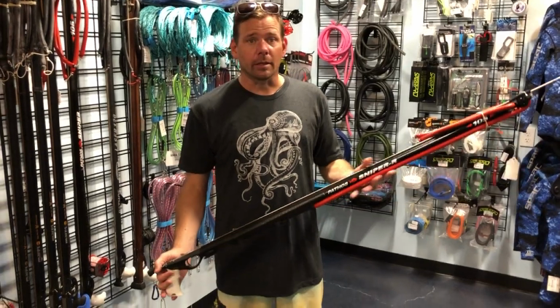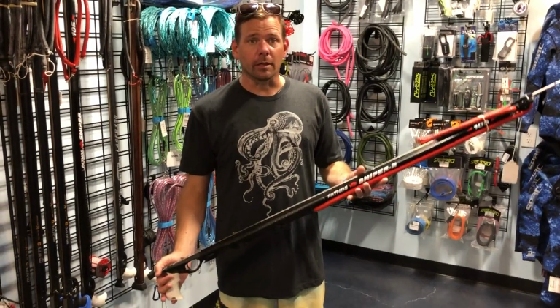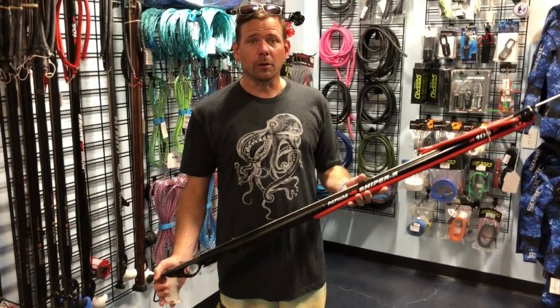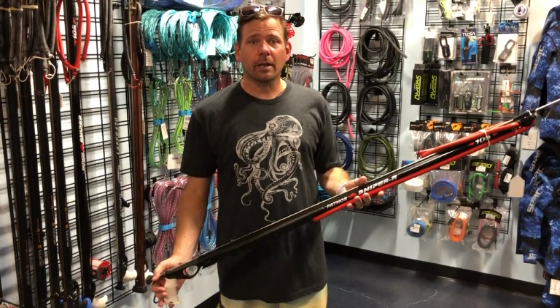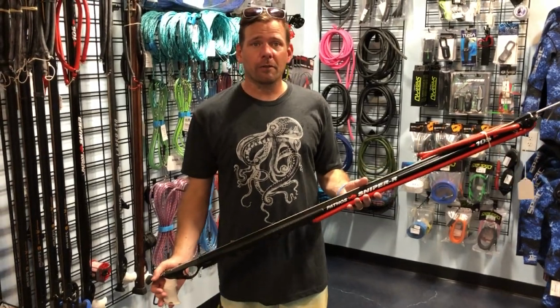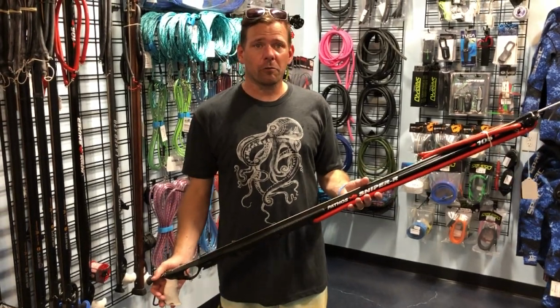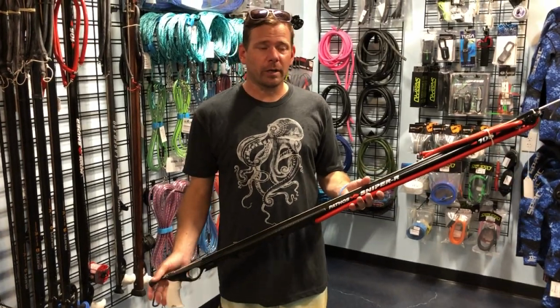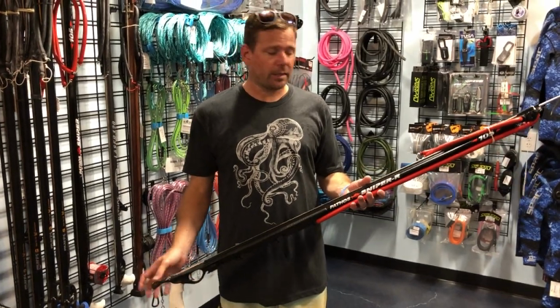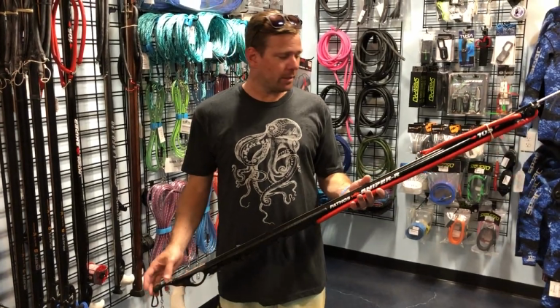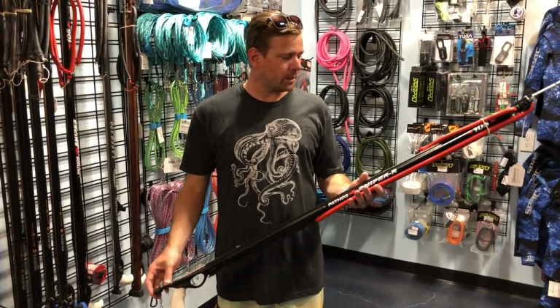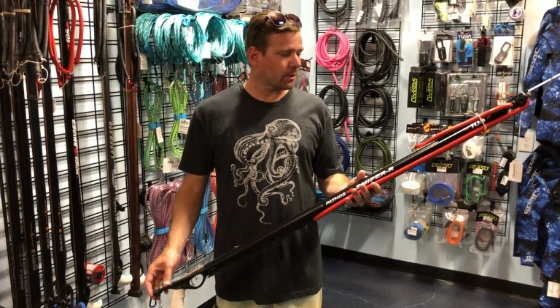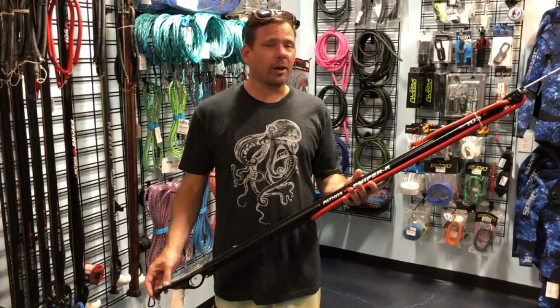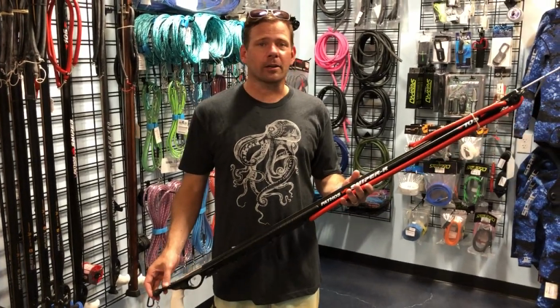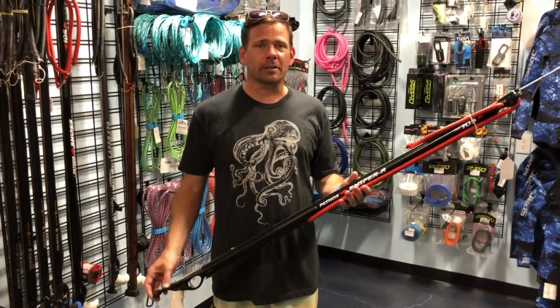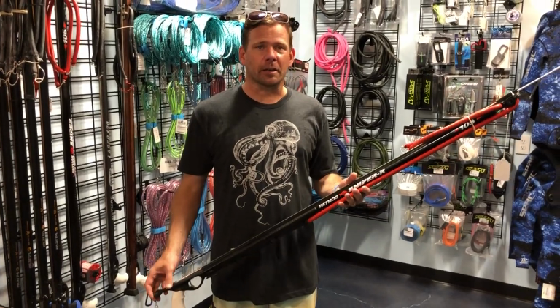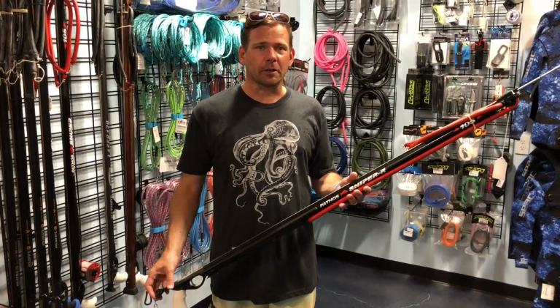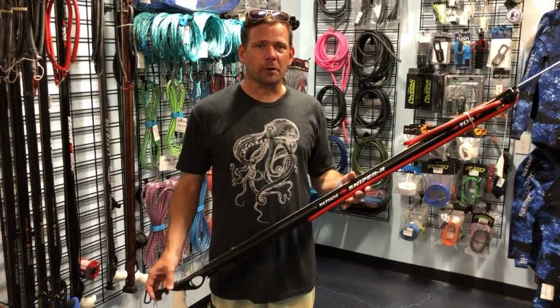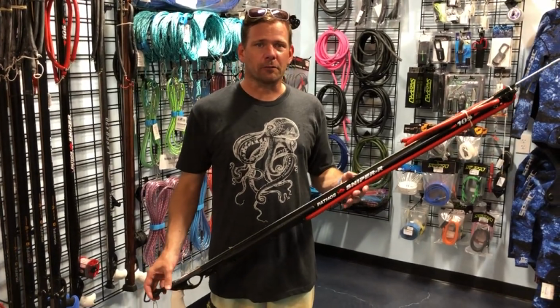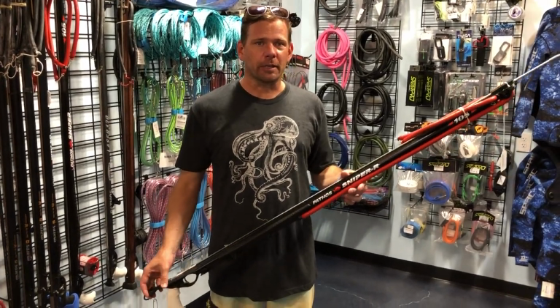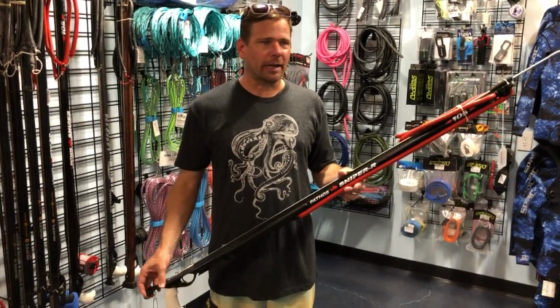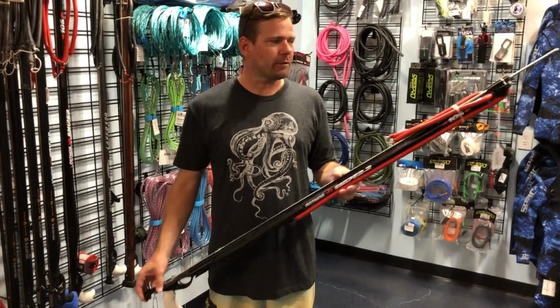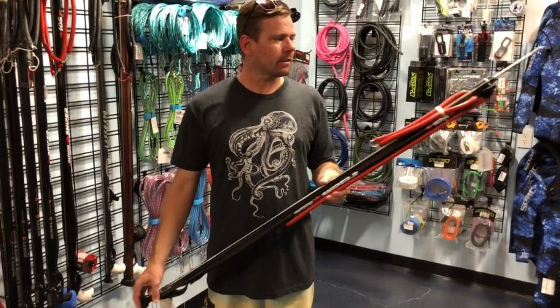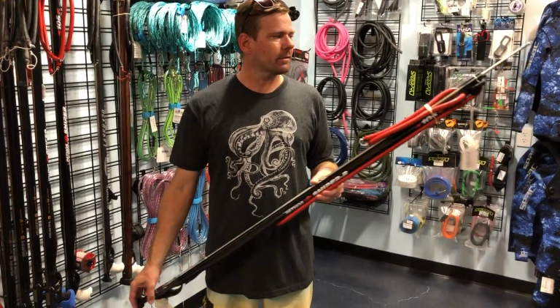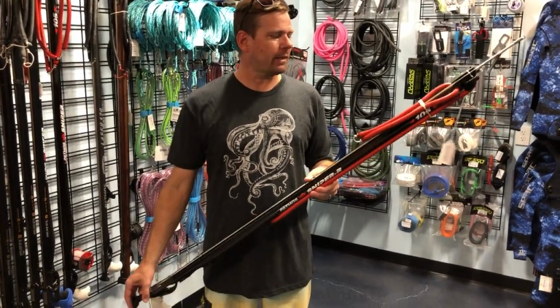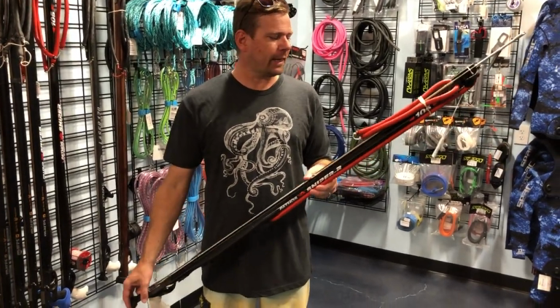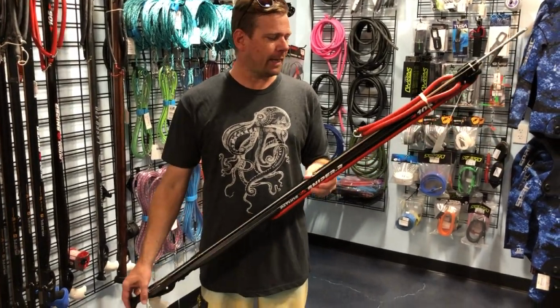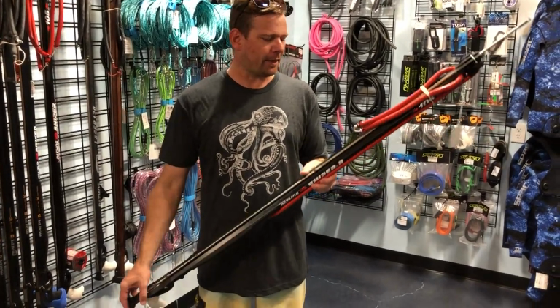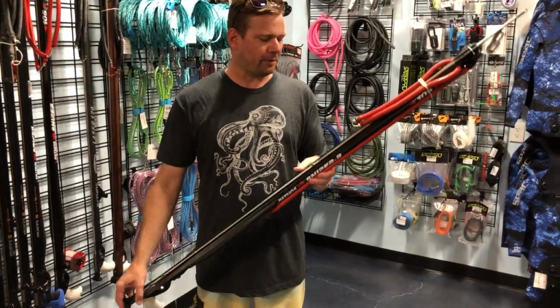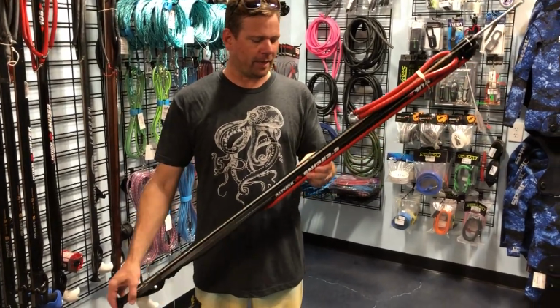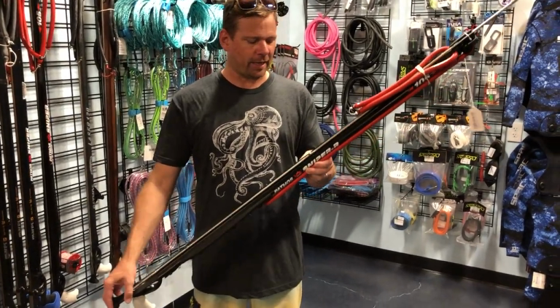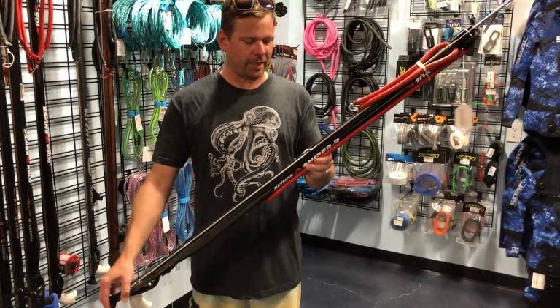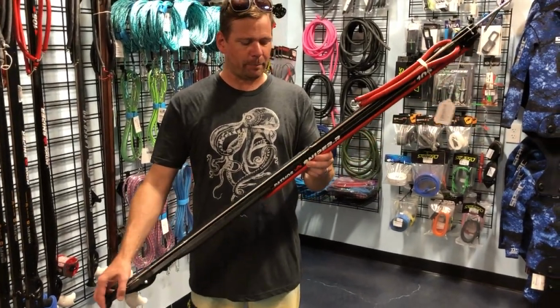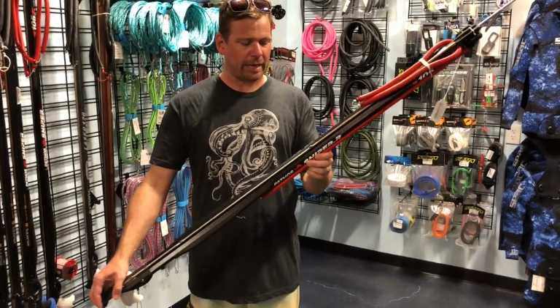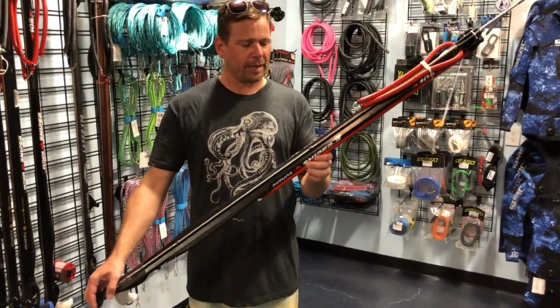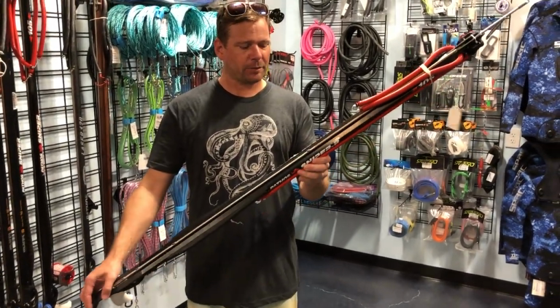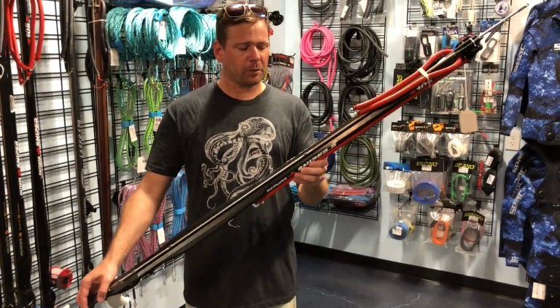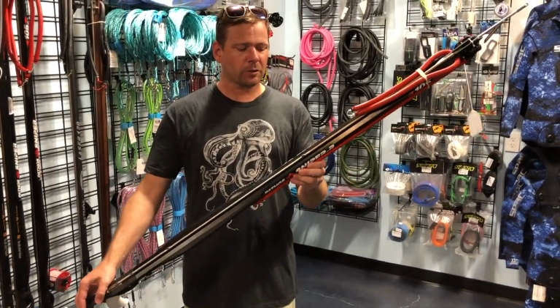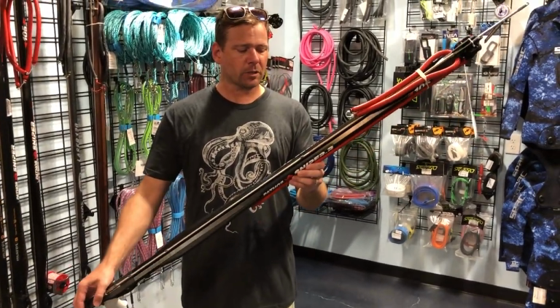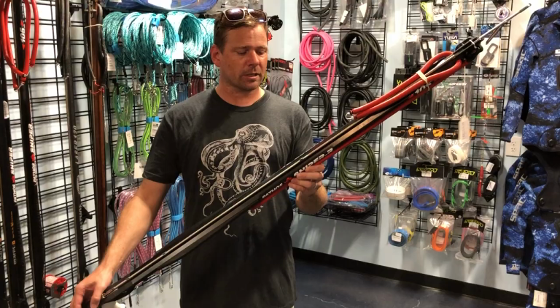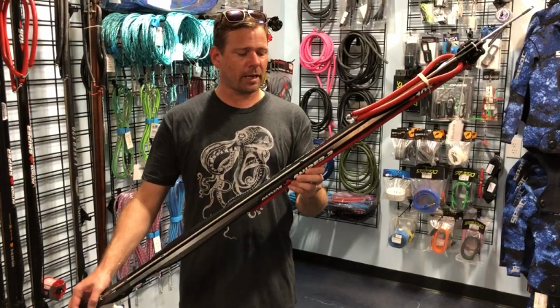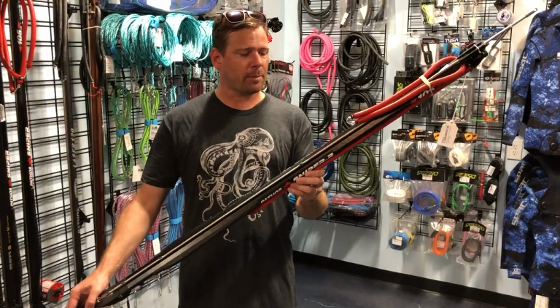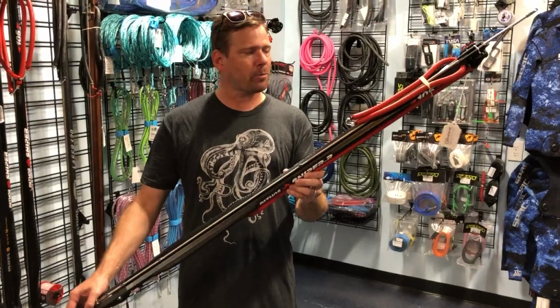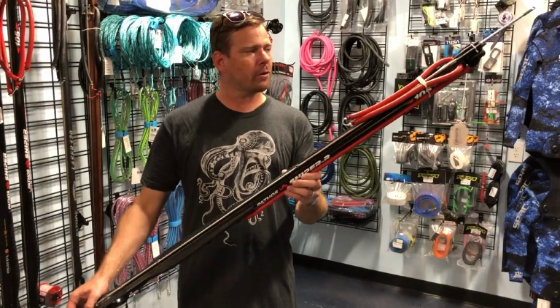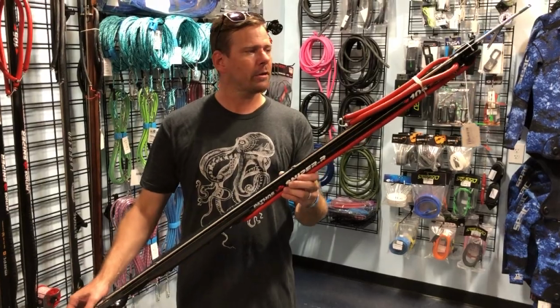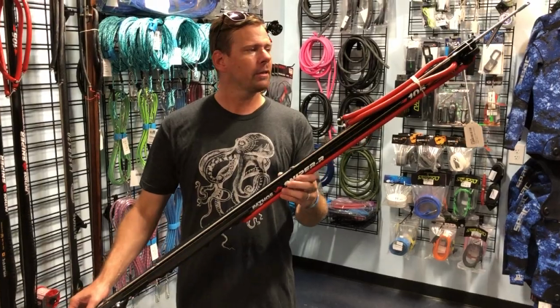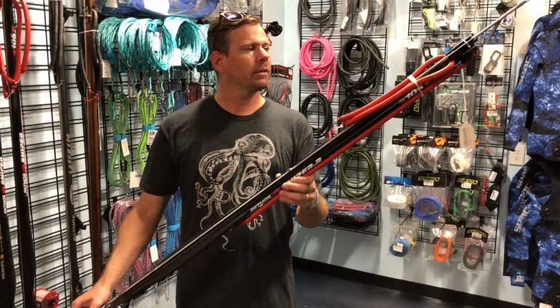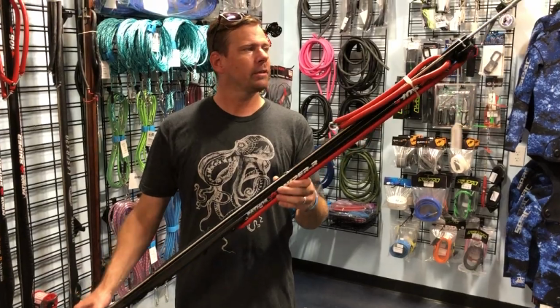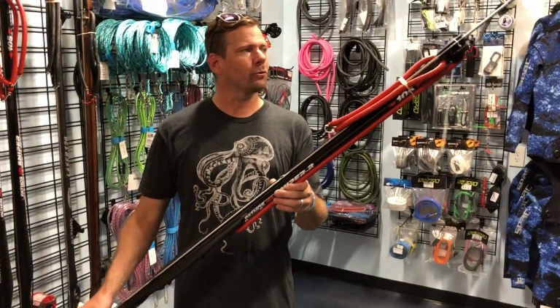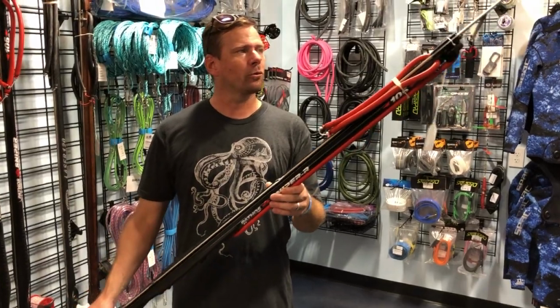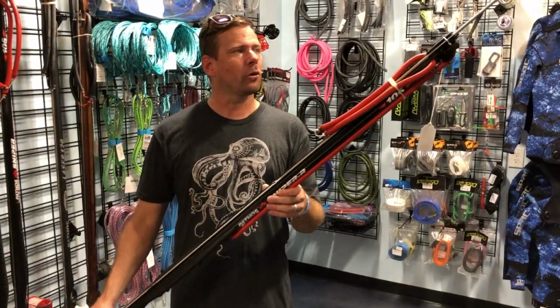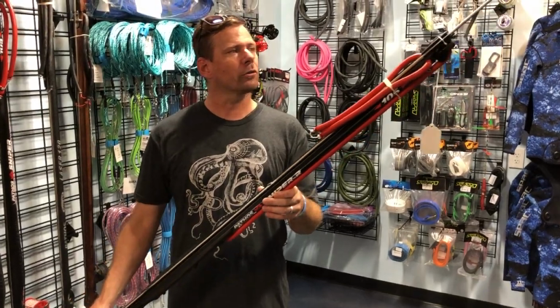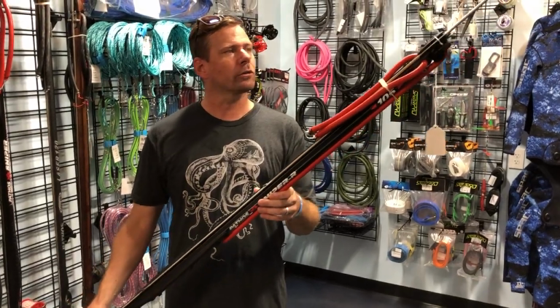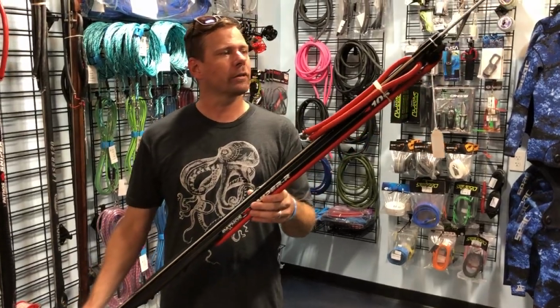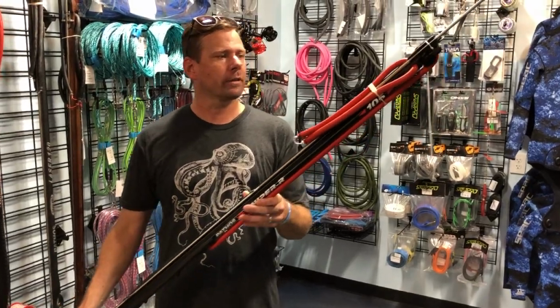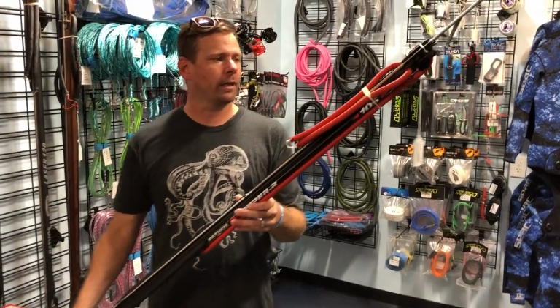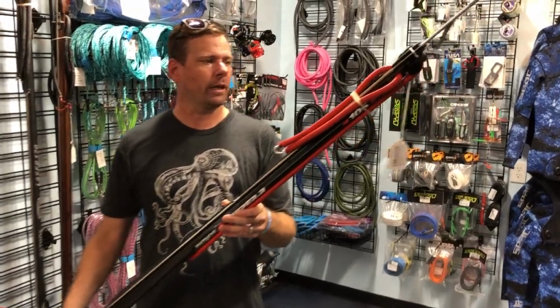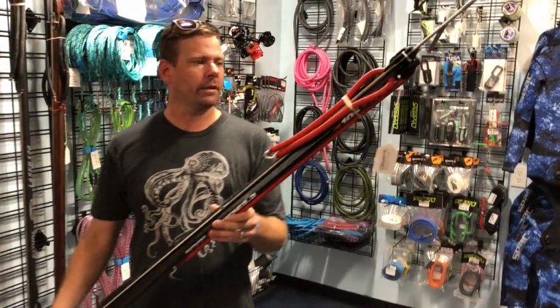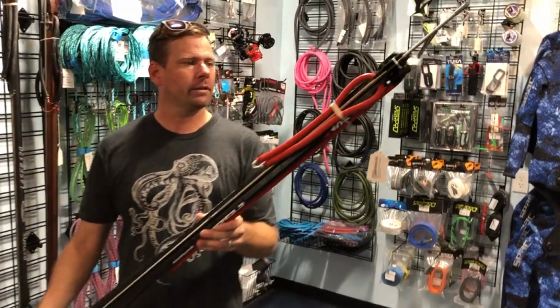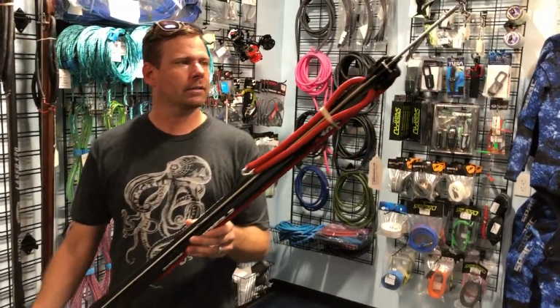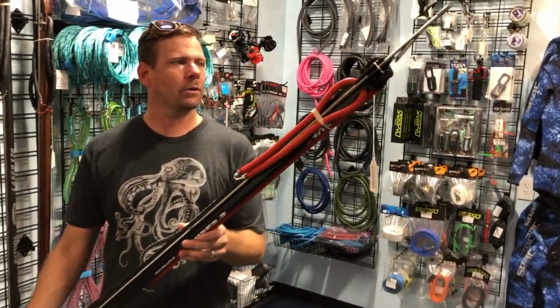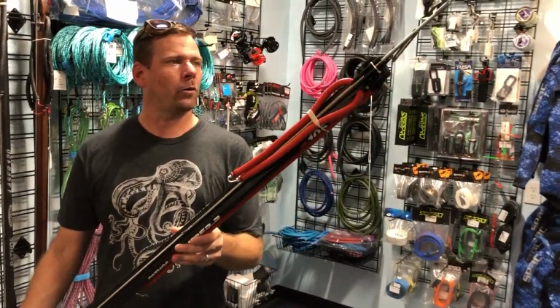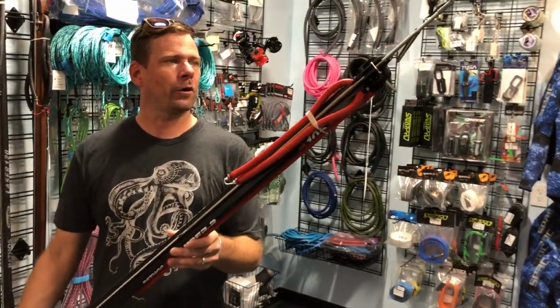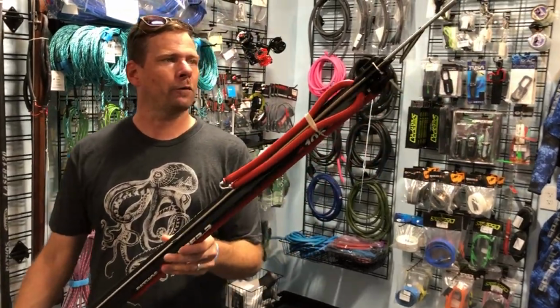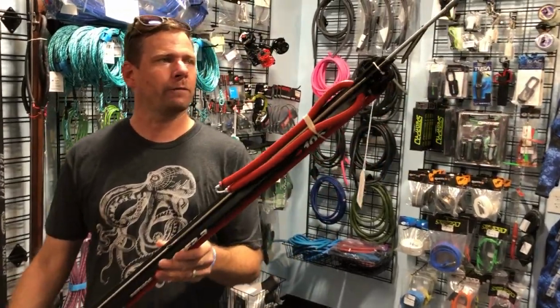Aloha everybody, this is Connor down at Kona Freedivers. I have a Pathos Sniper Roller Gun — it's a 105.